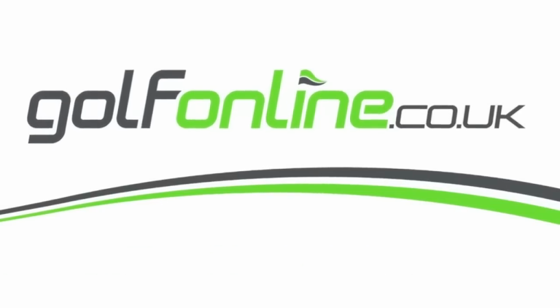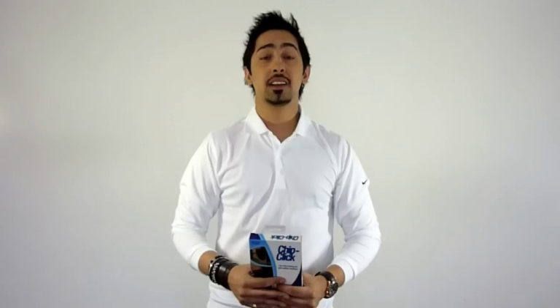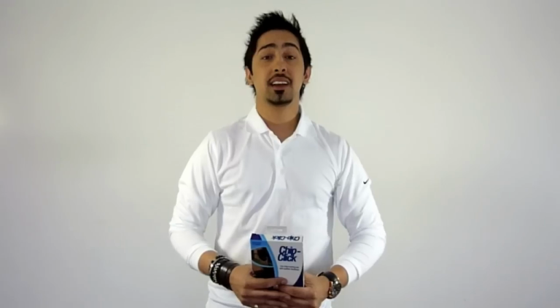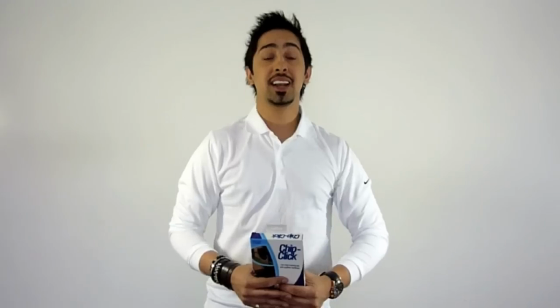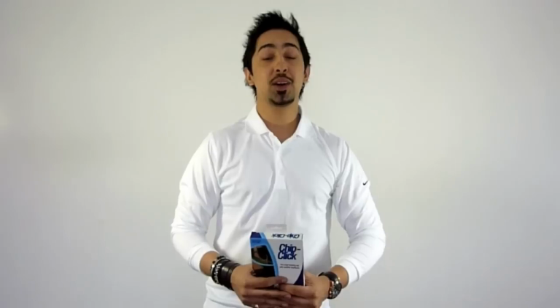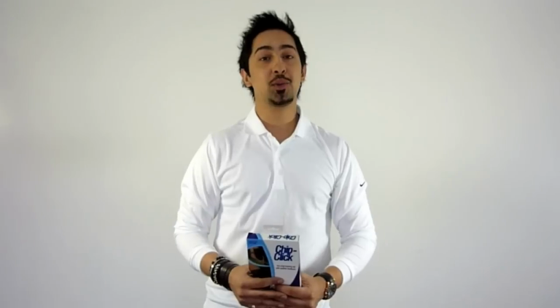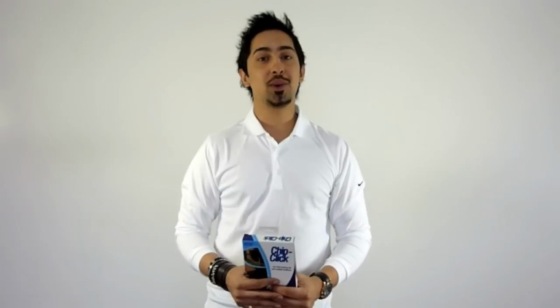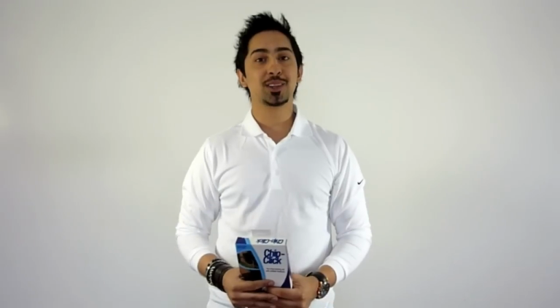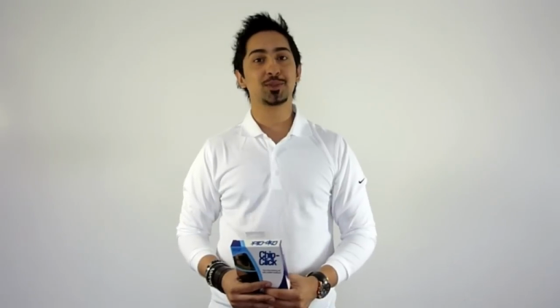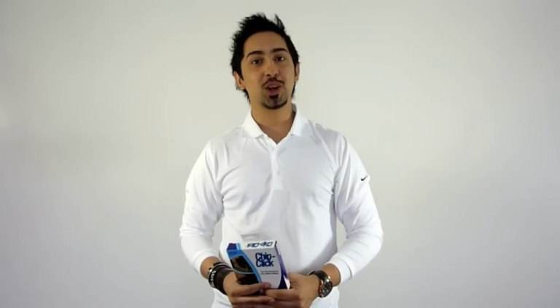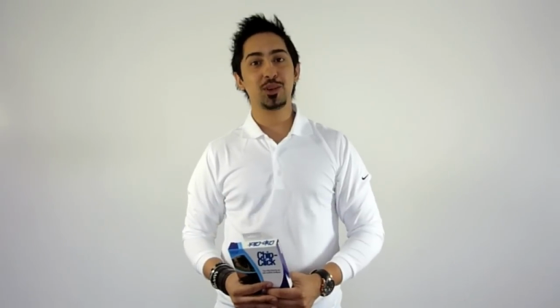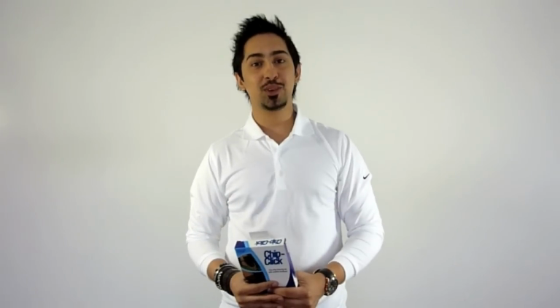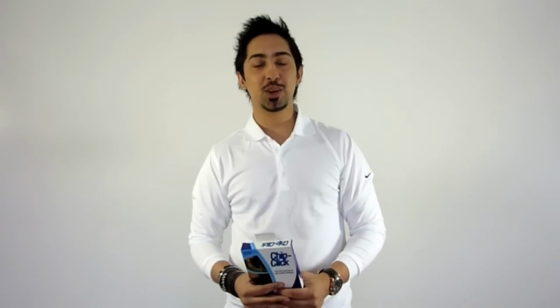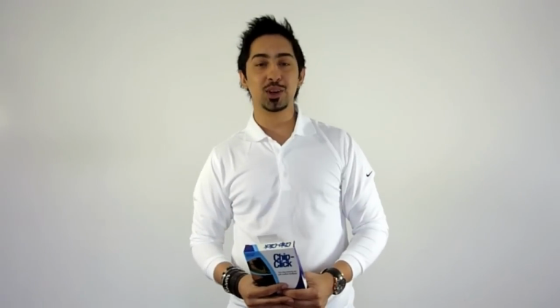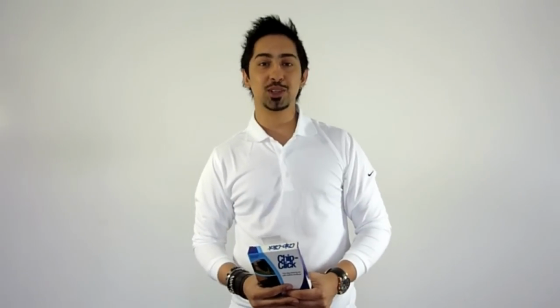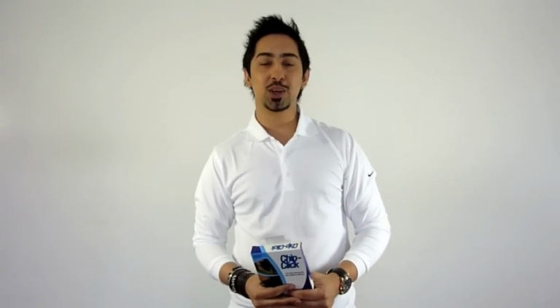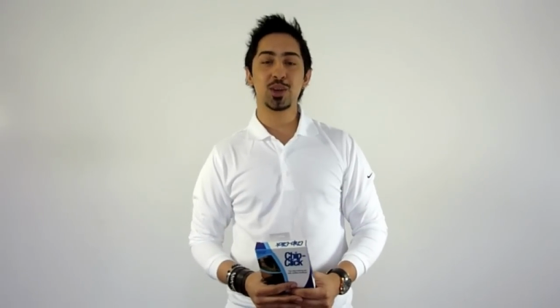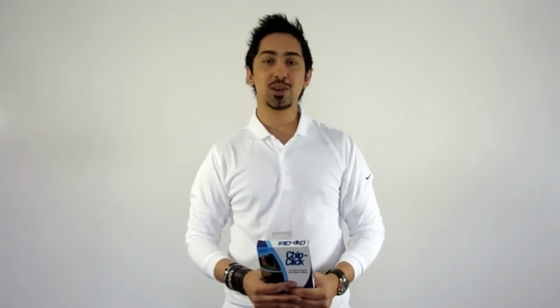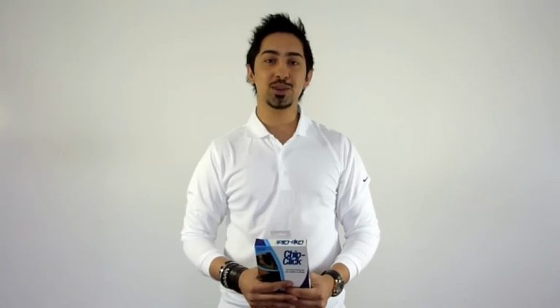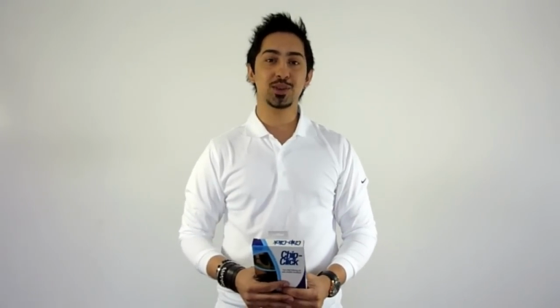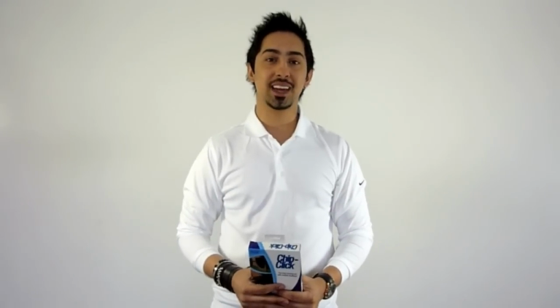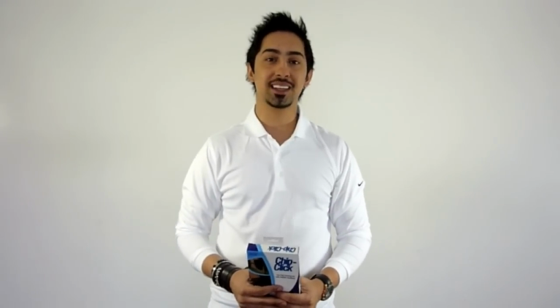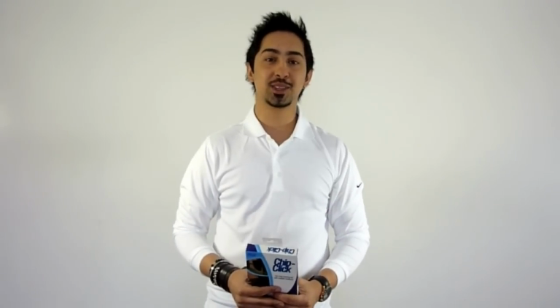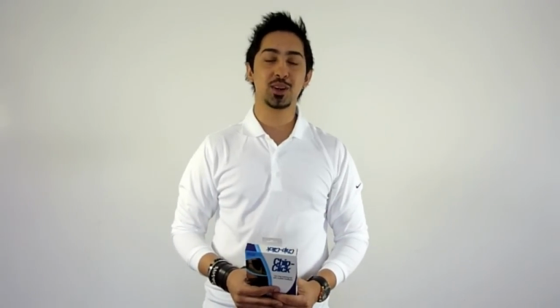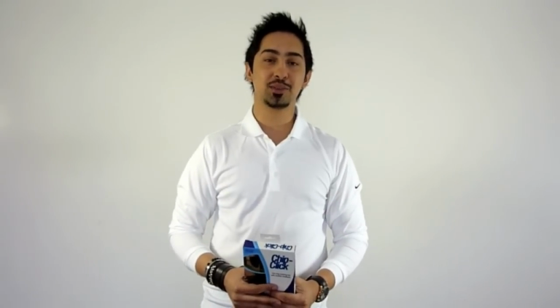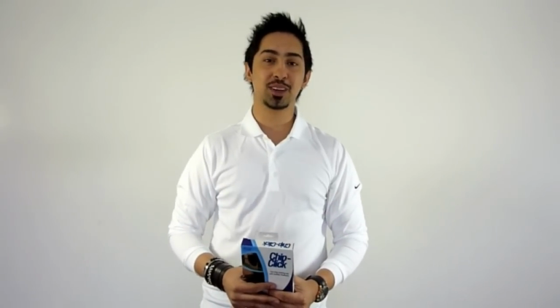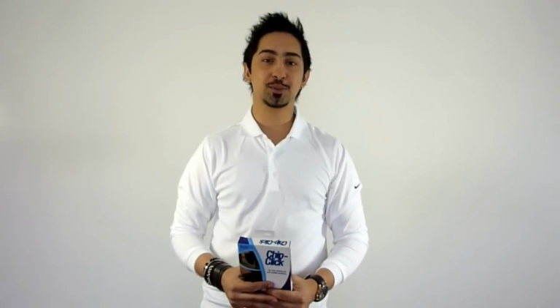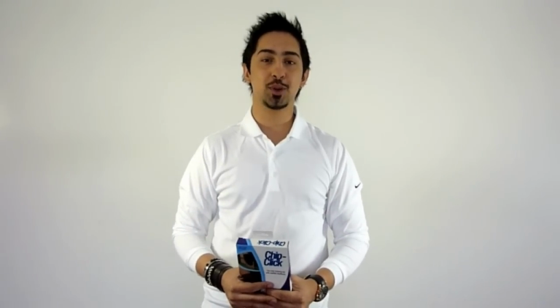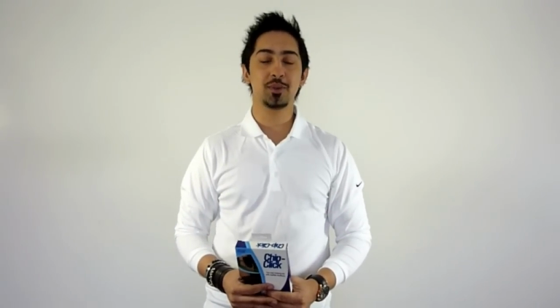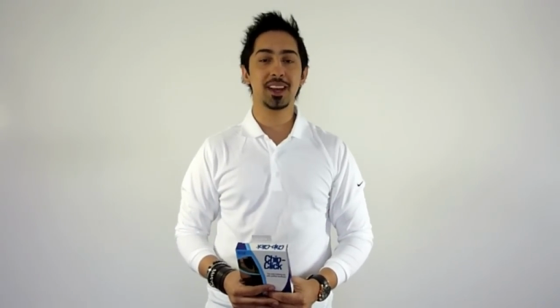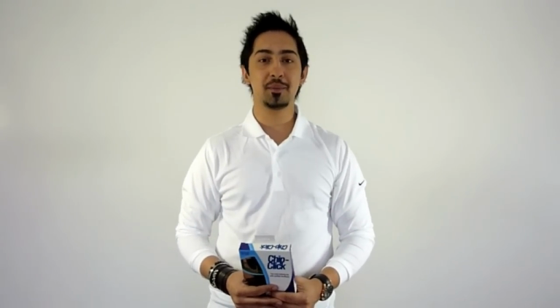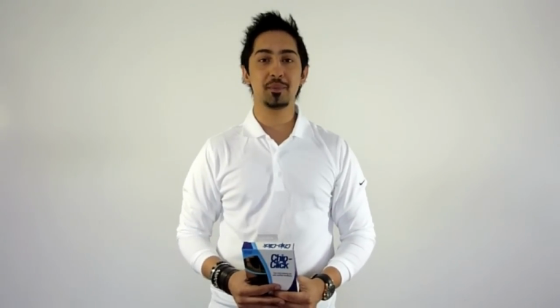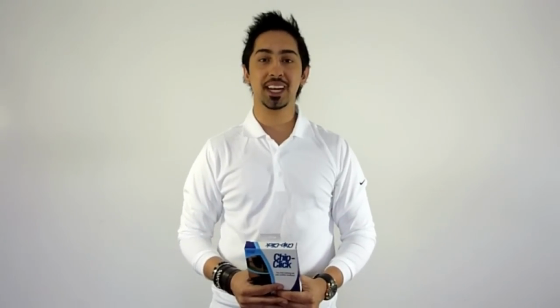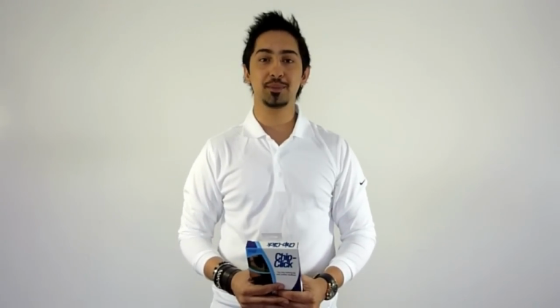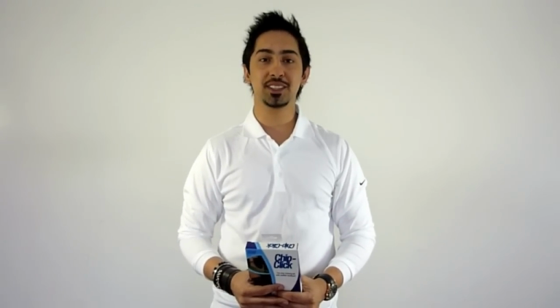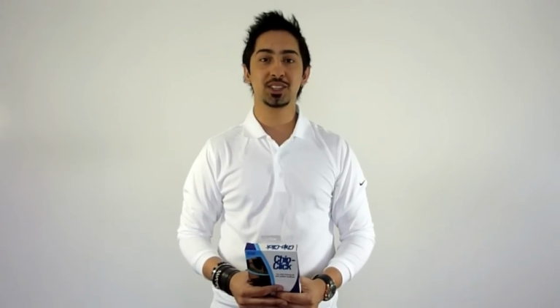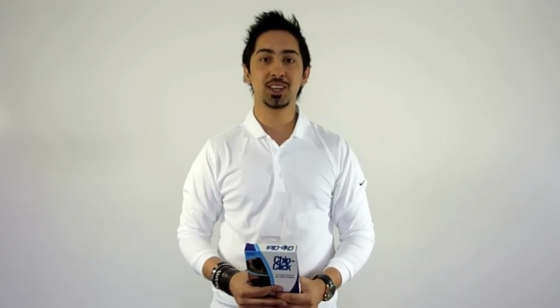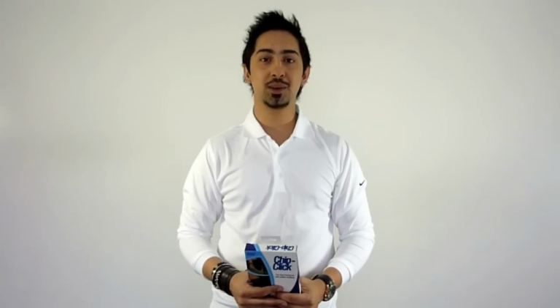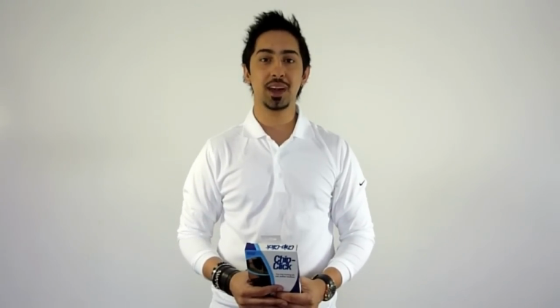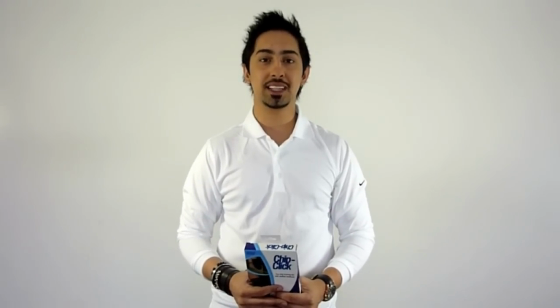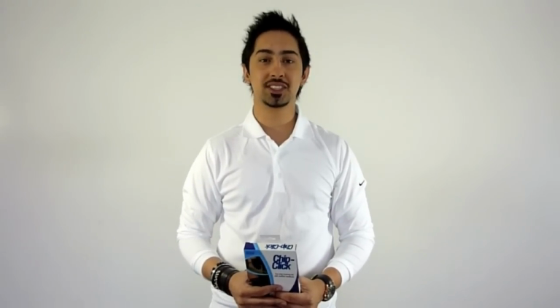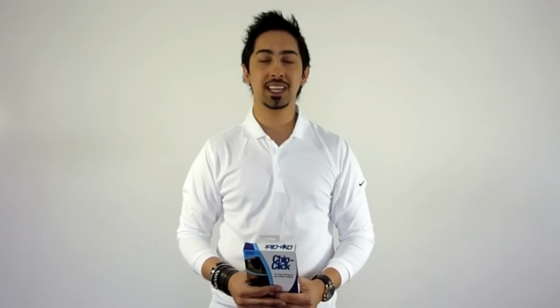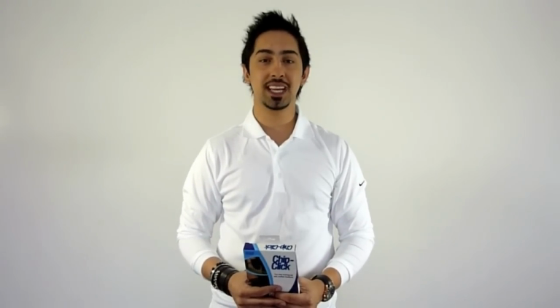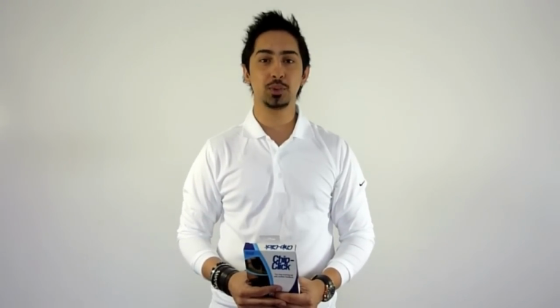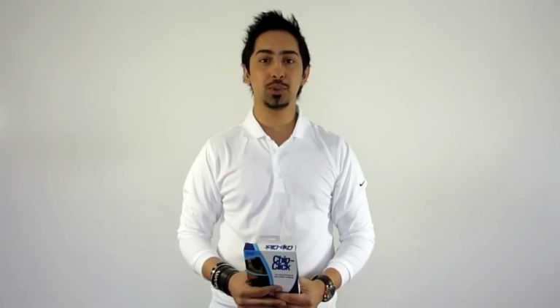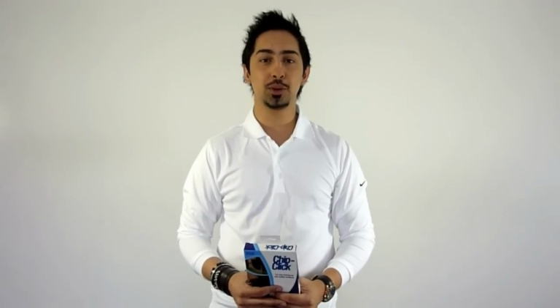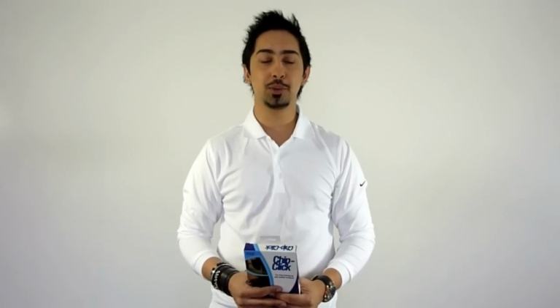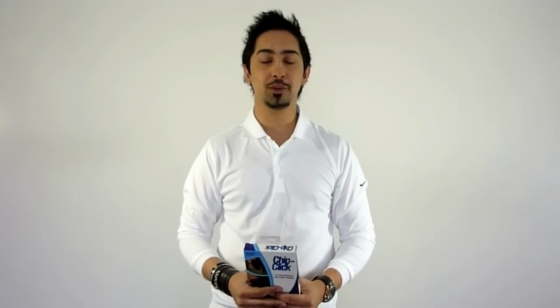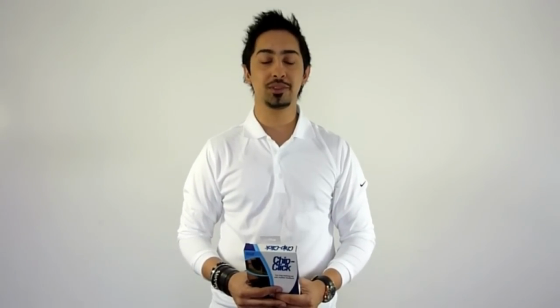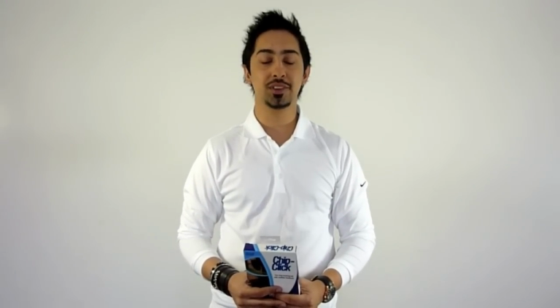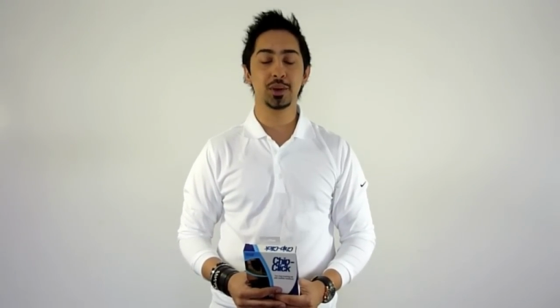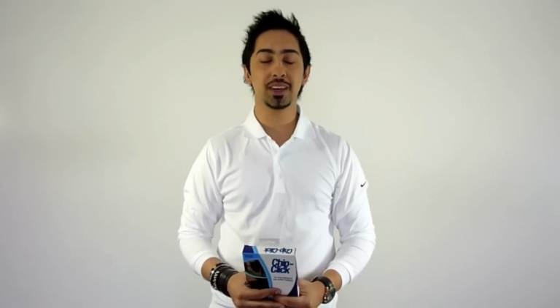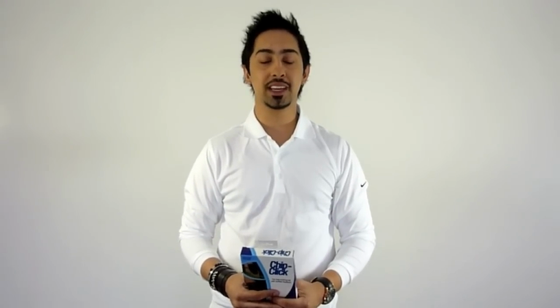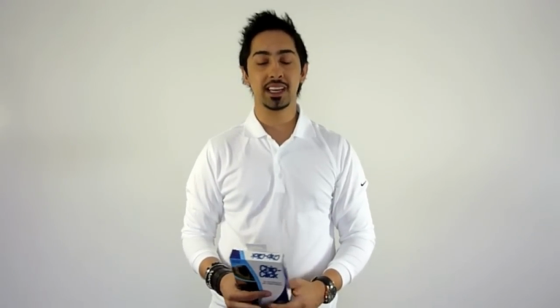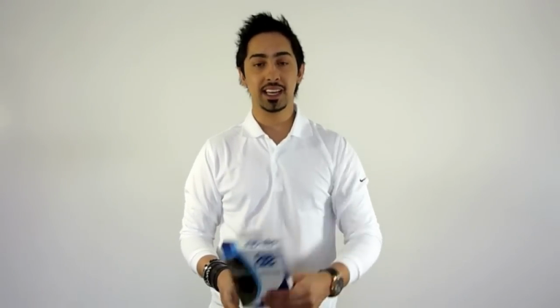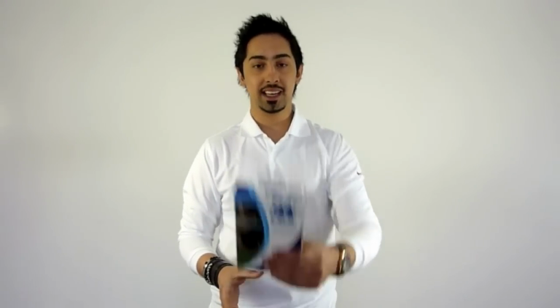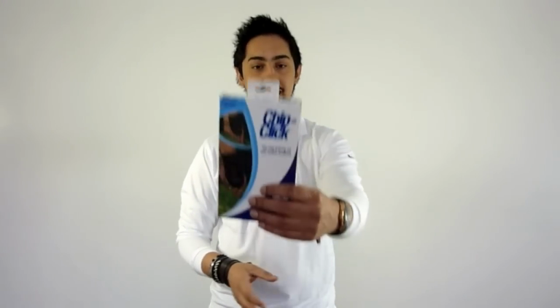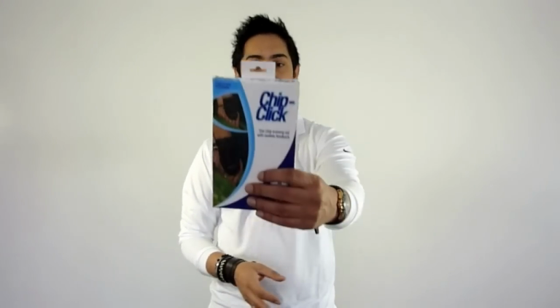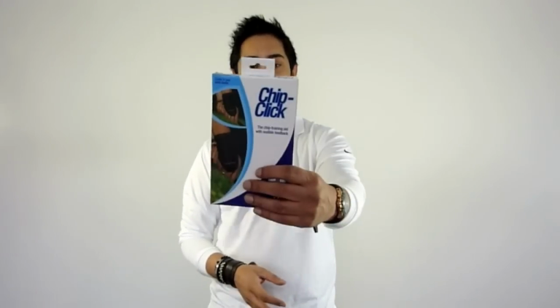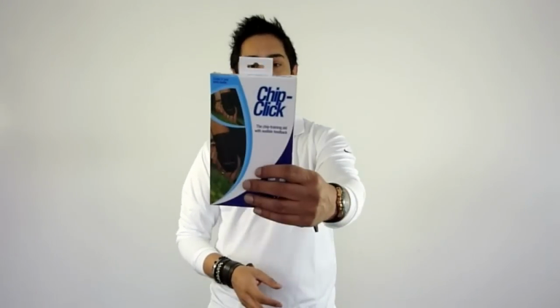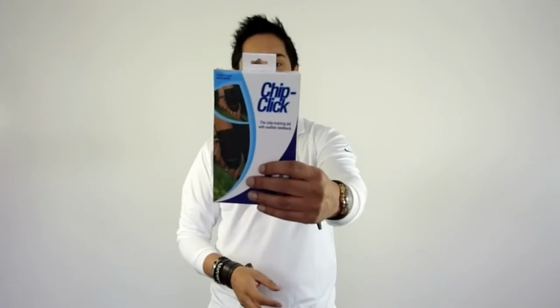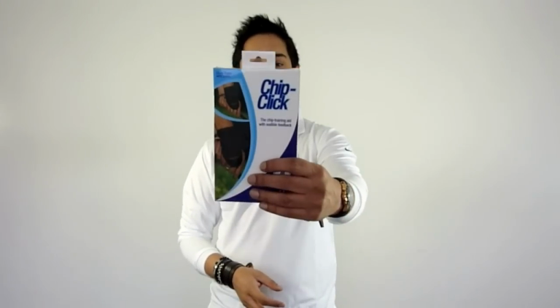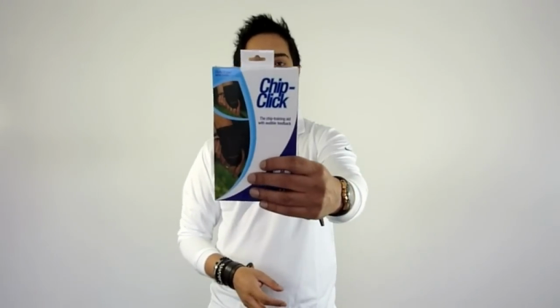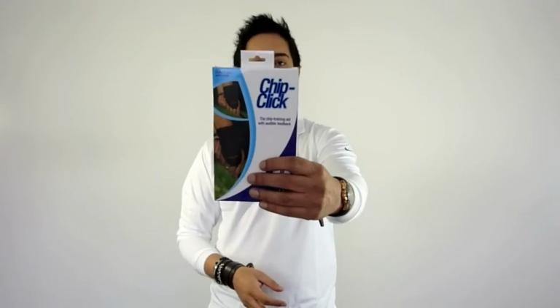Hello and welcome to golfonline.co.uk's Golf Gizmo Minute. My name is Q and today we will be reviewing ChipClick.